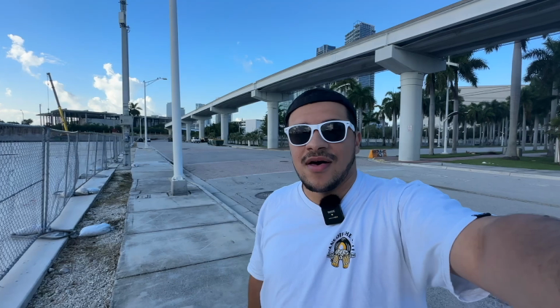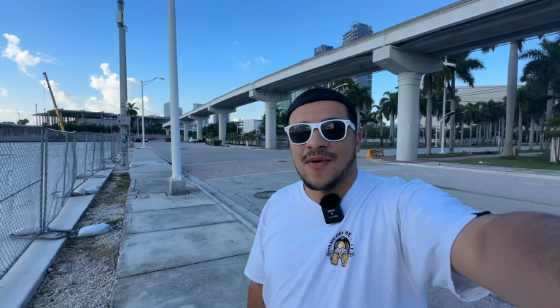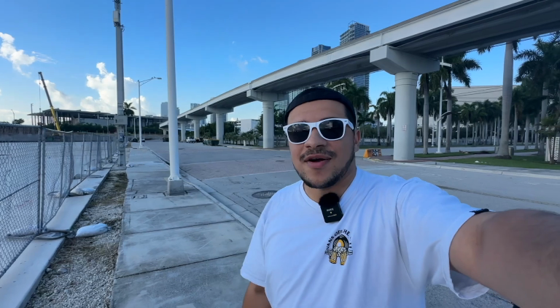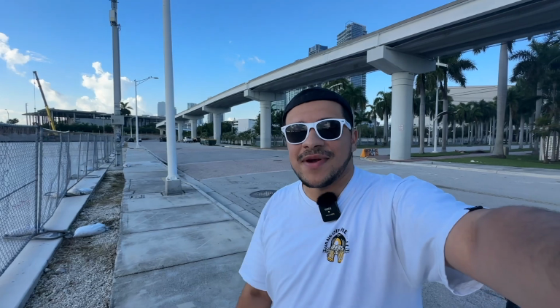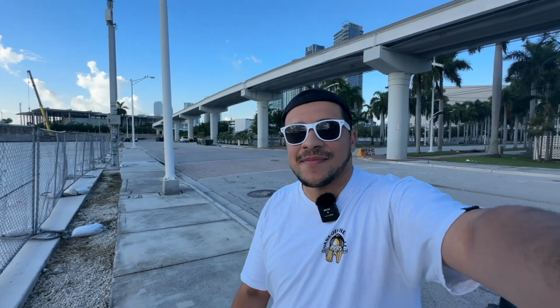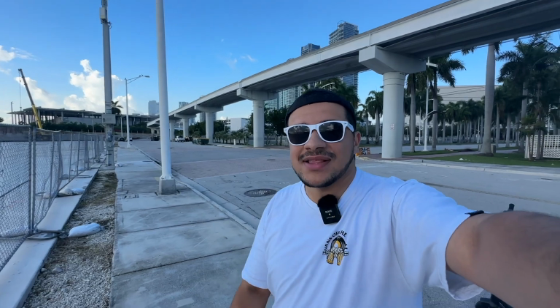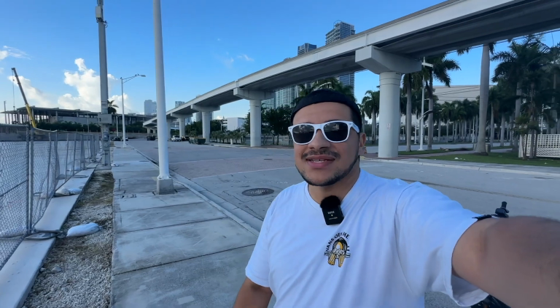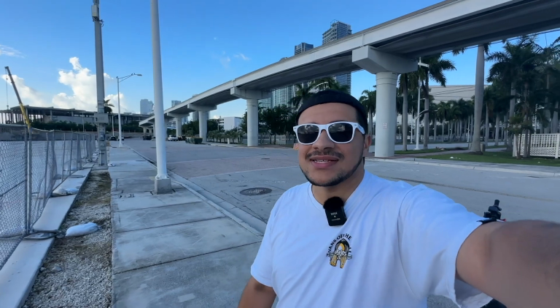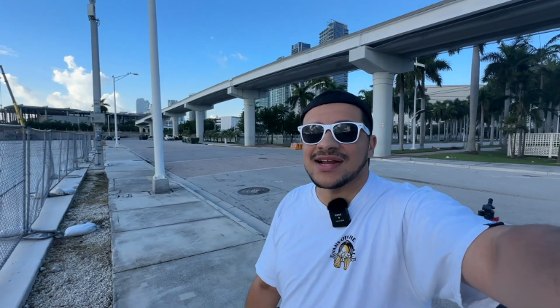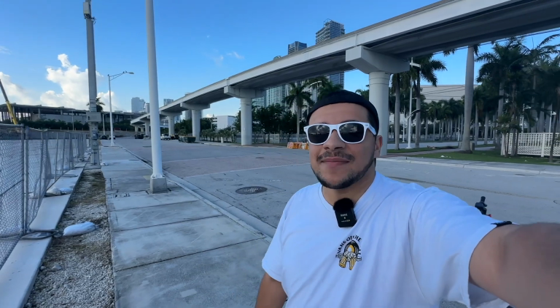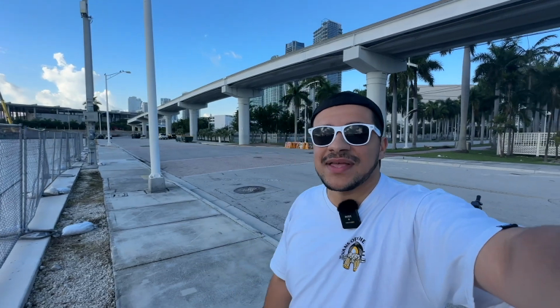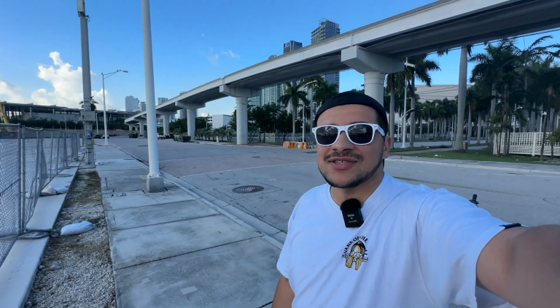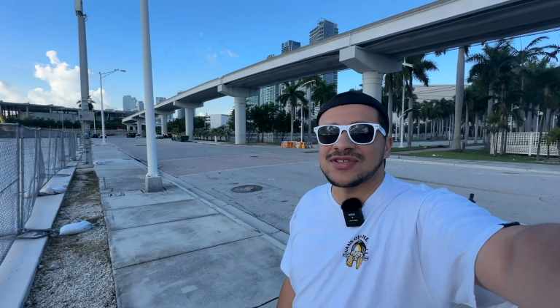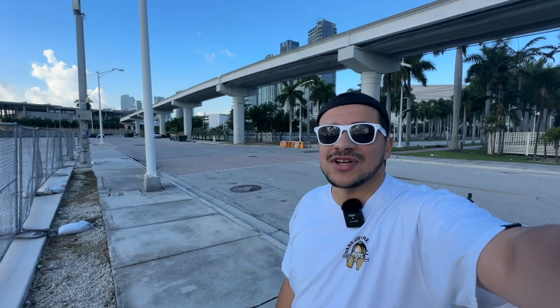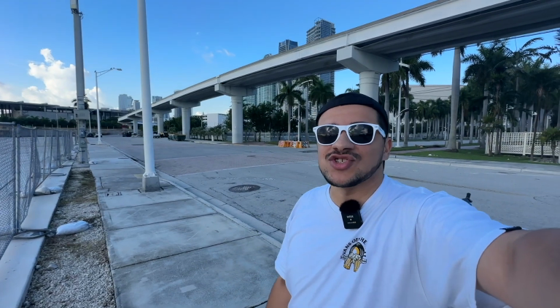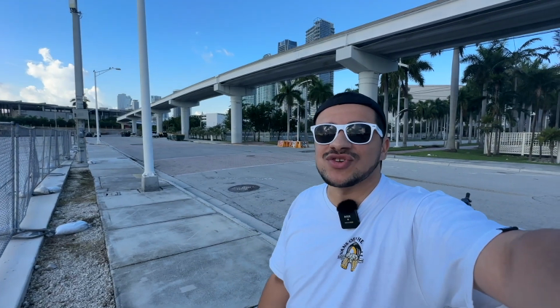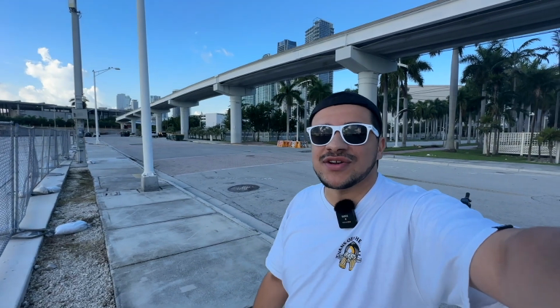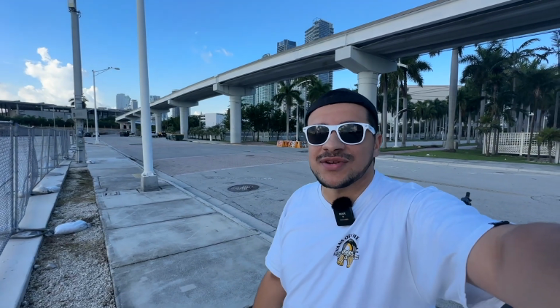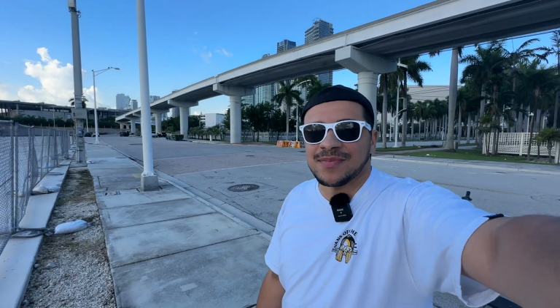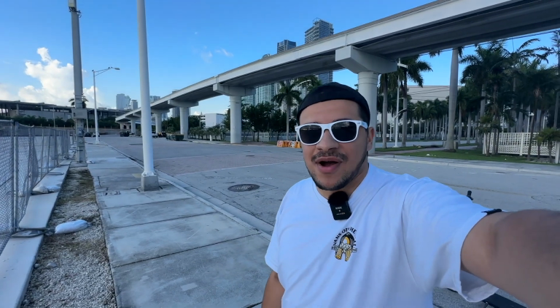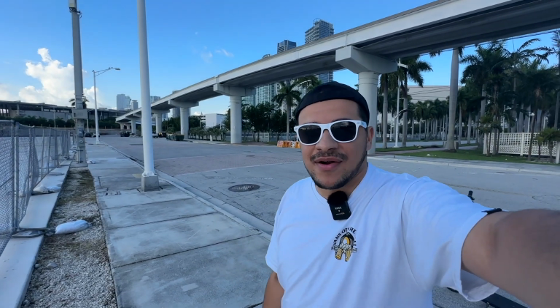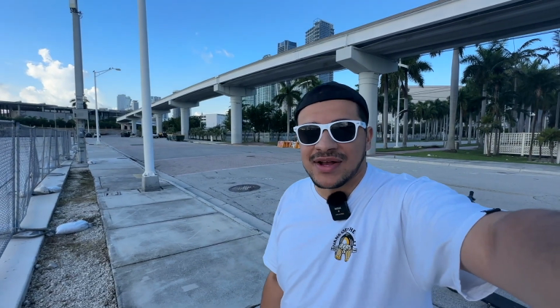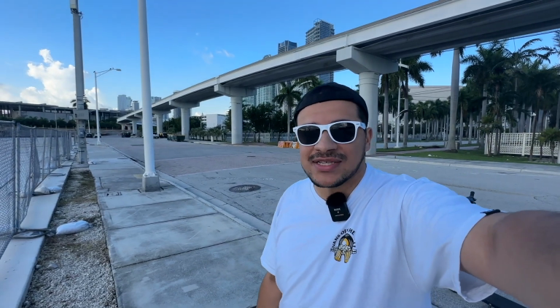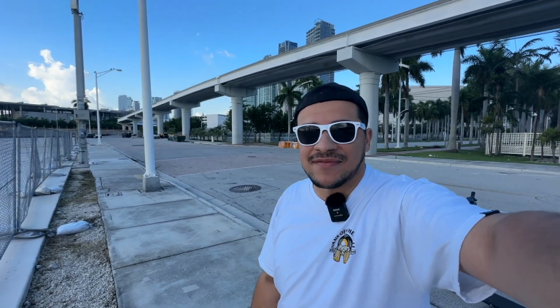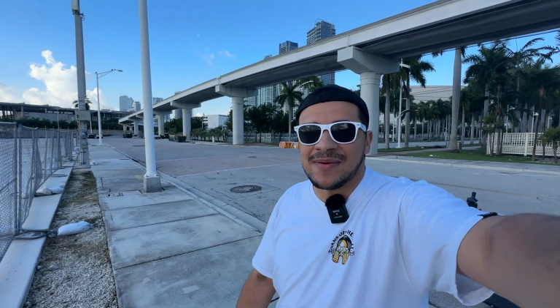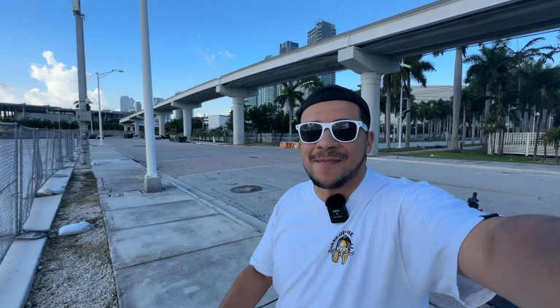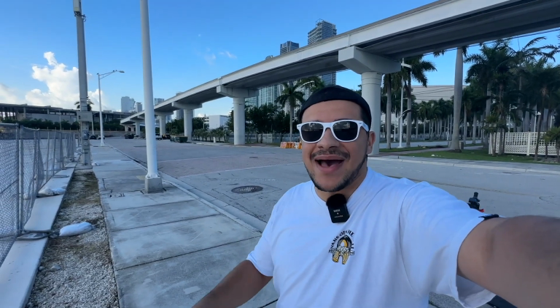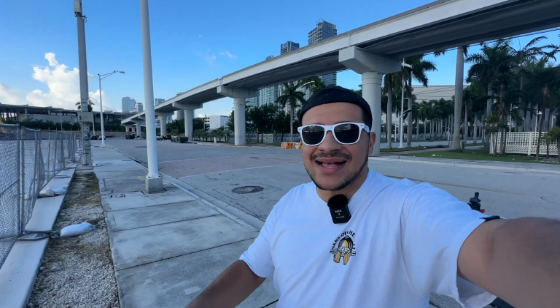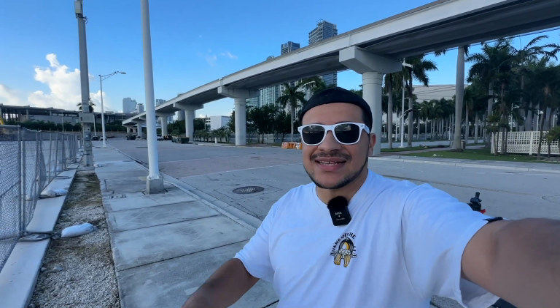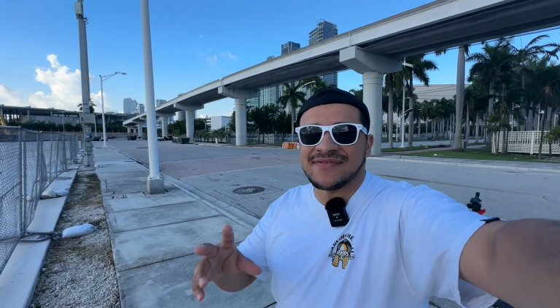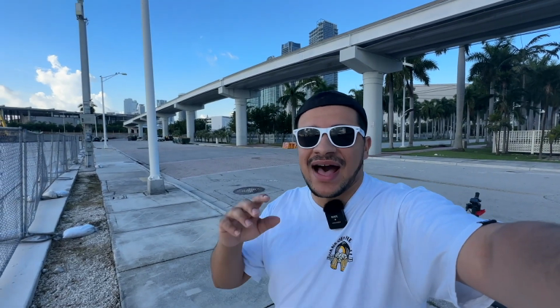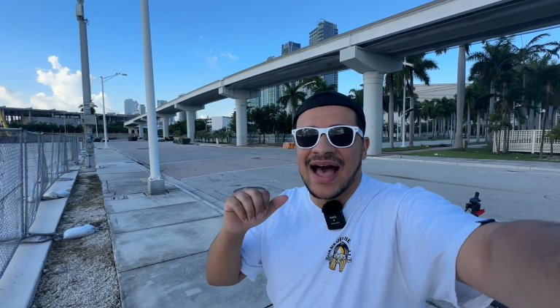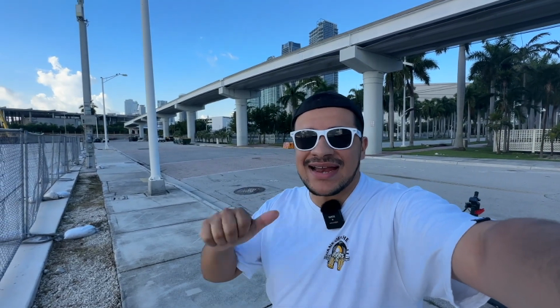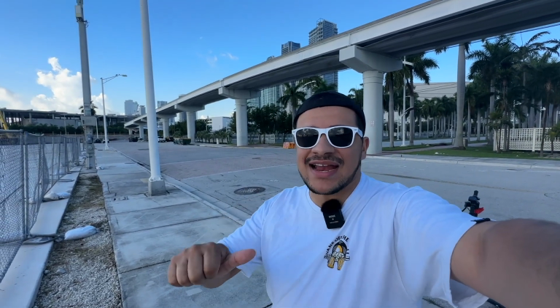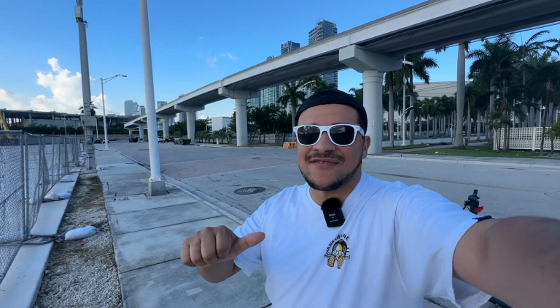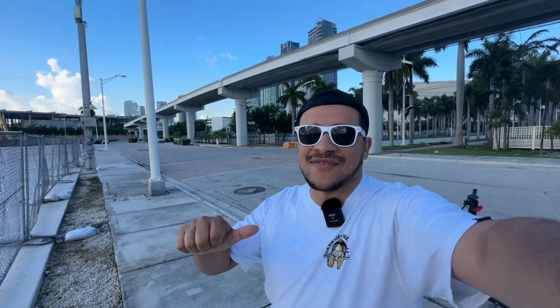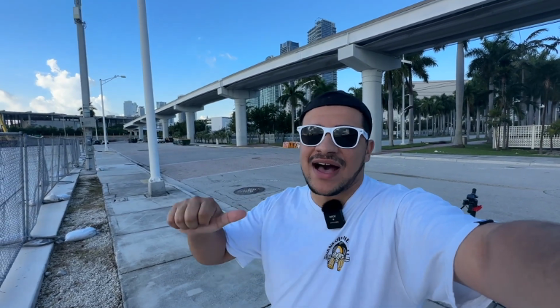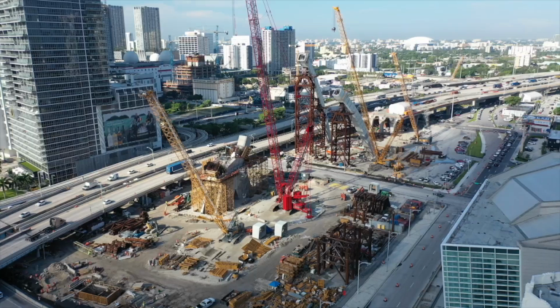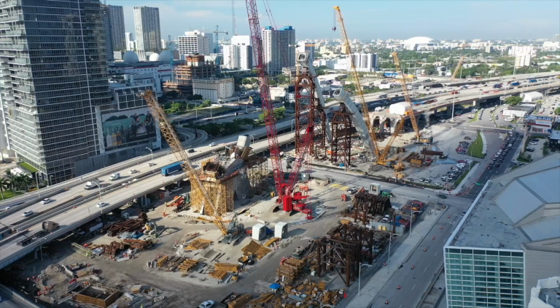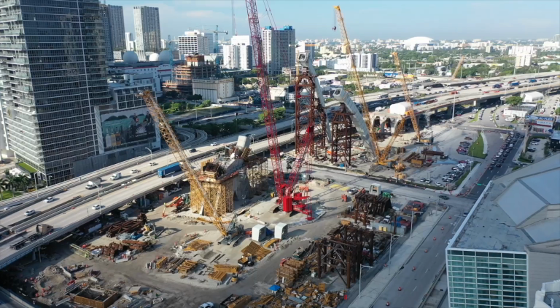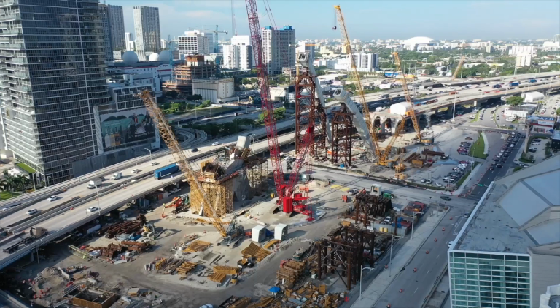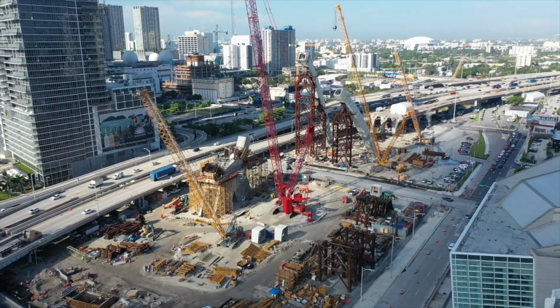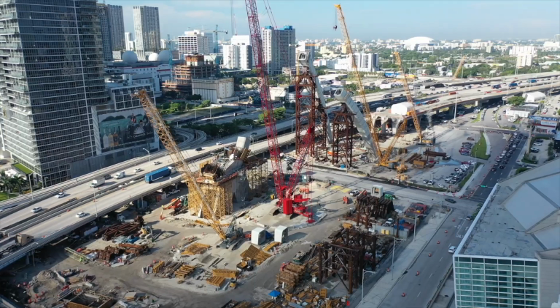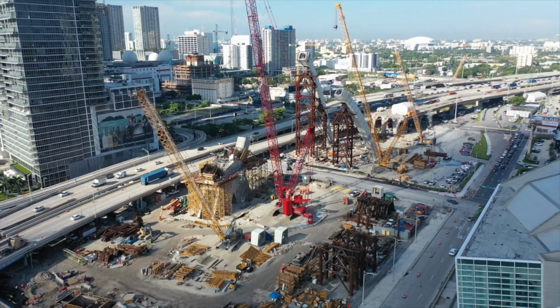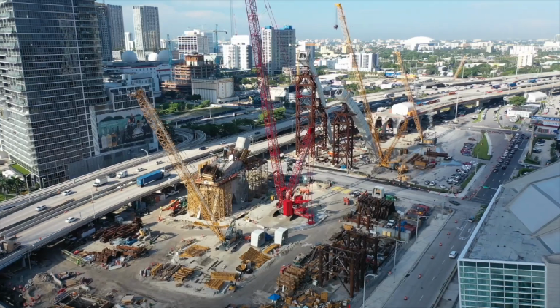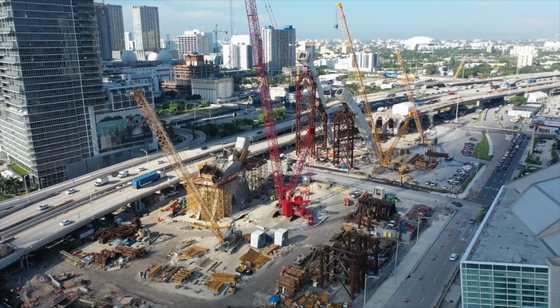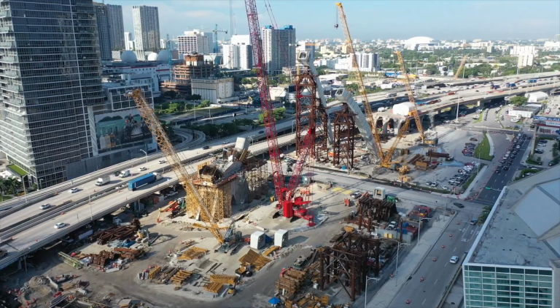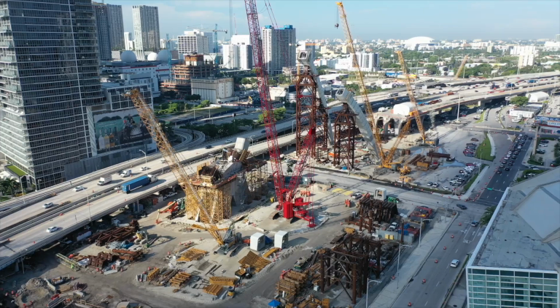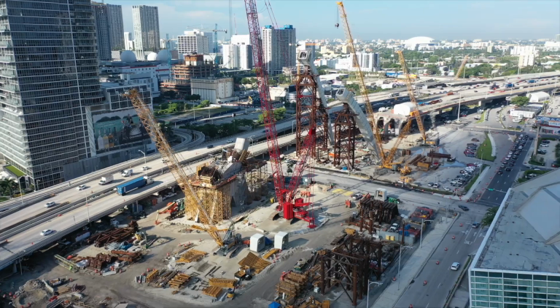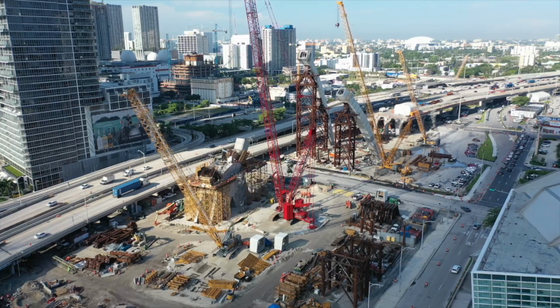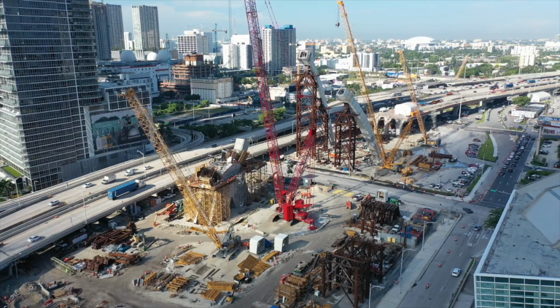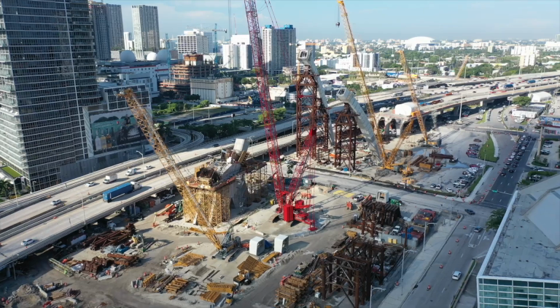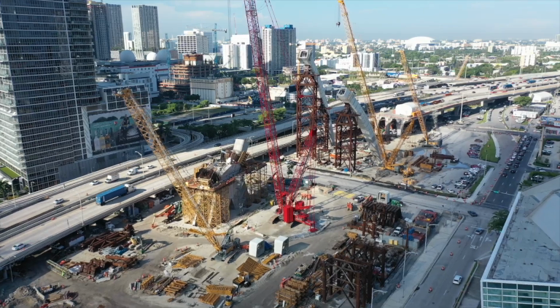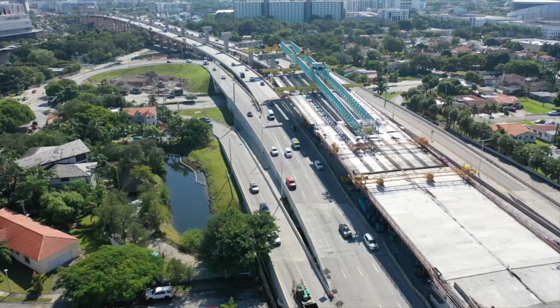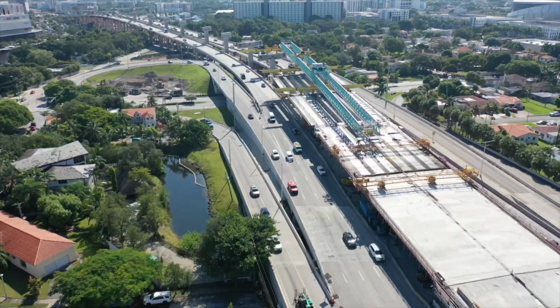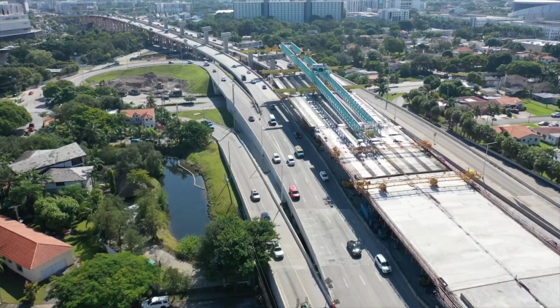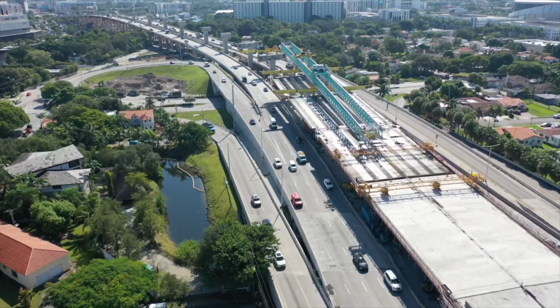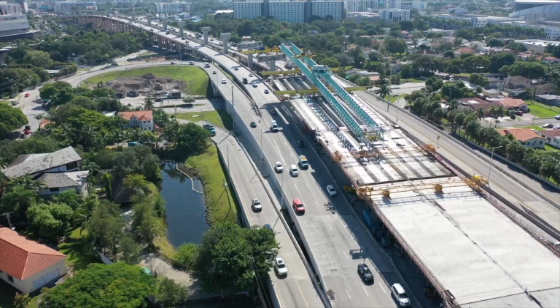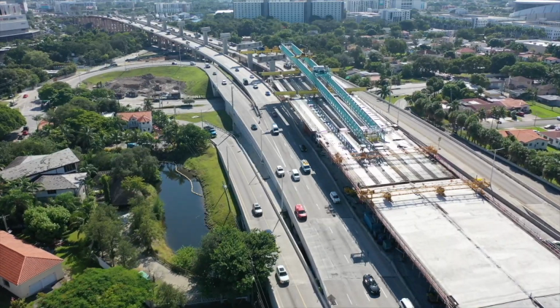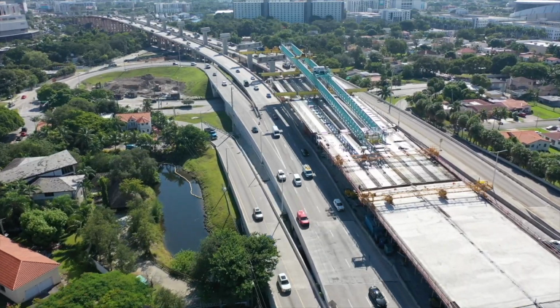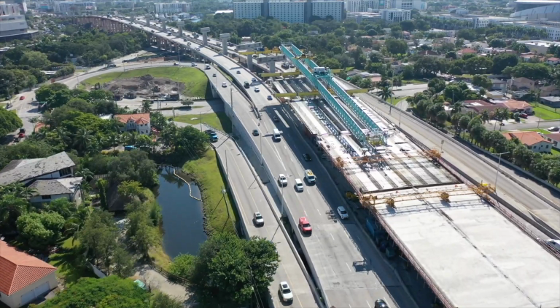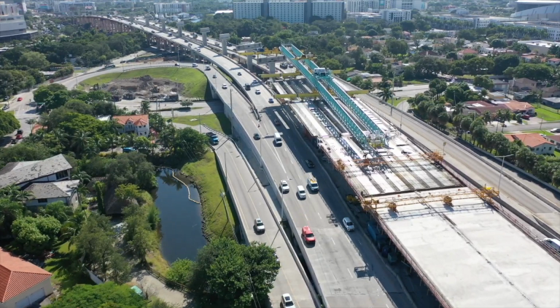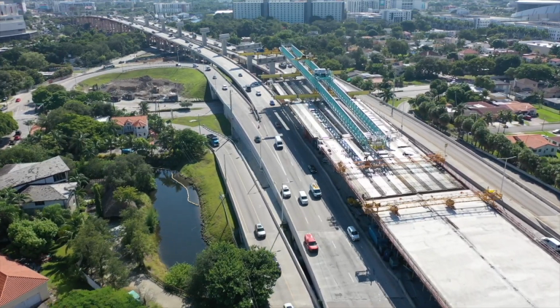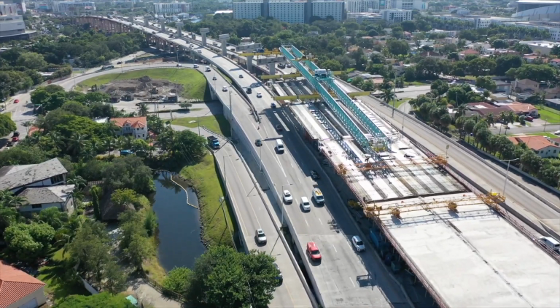Welcome everybody. This is an update to the construction progress of the massive I-95, I-395, and 836 project.